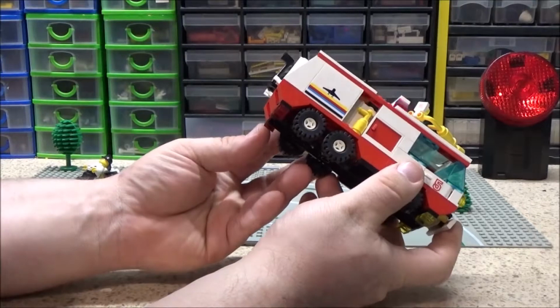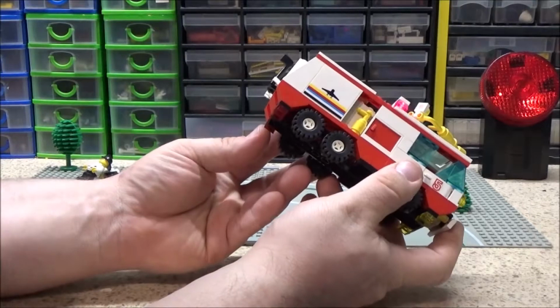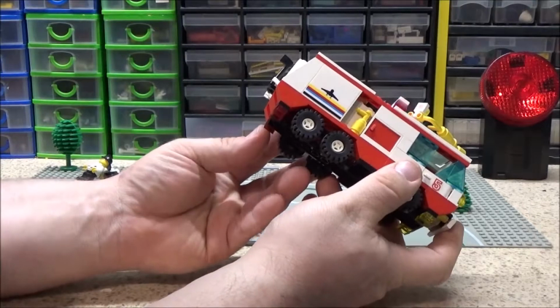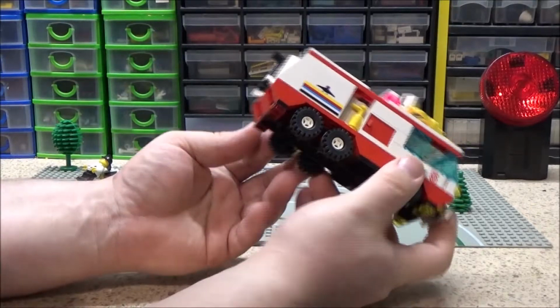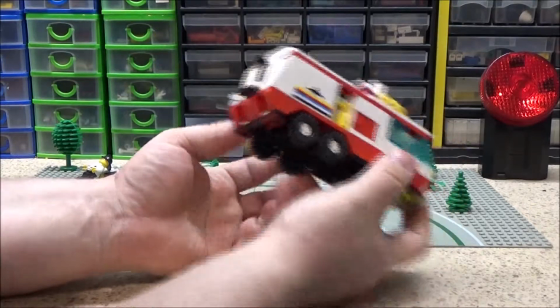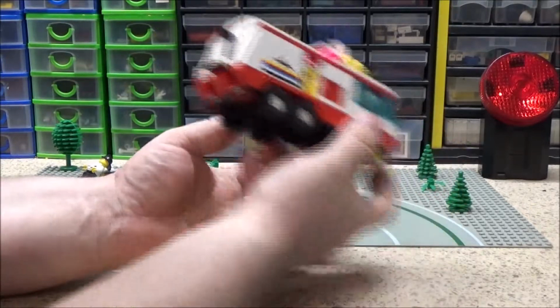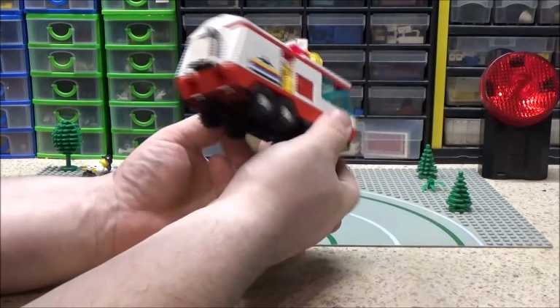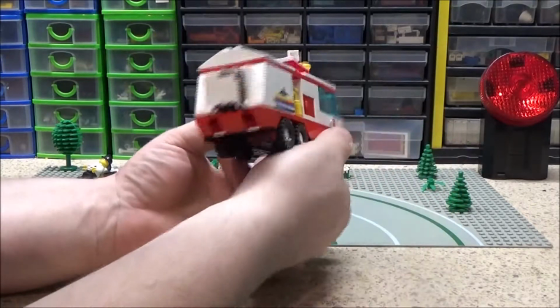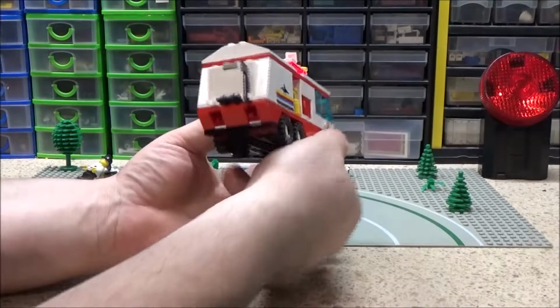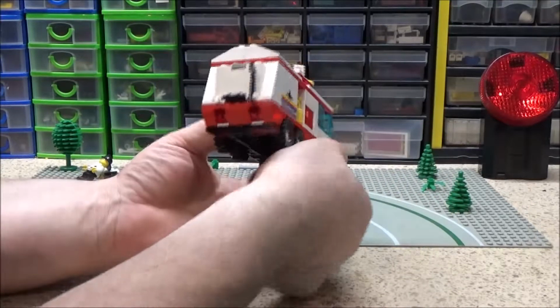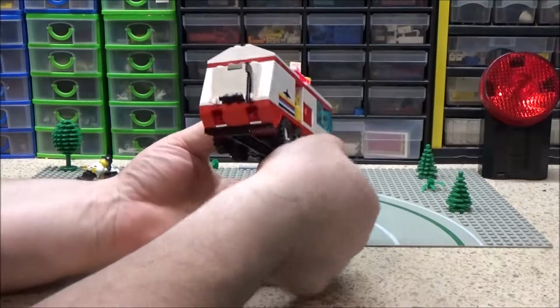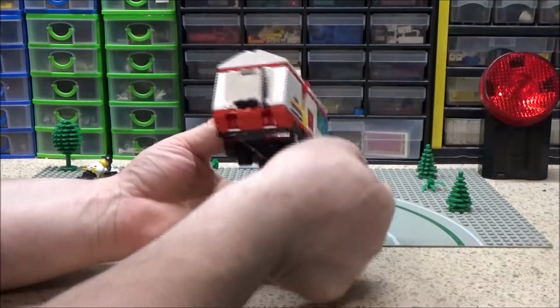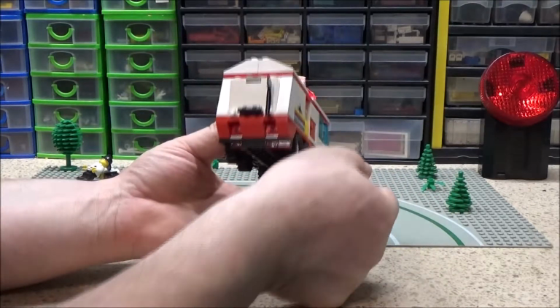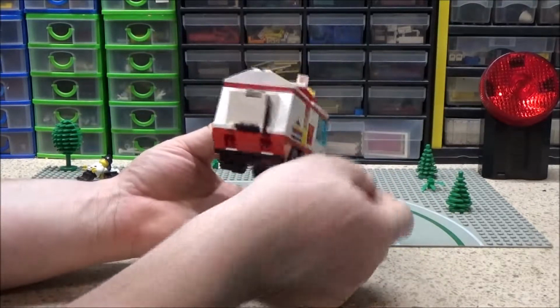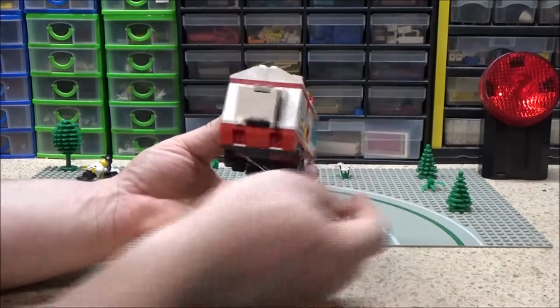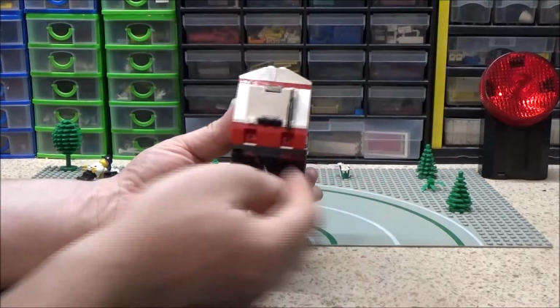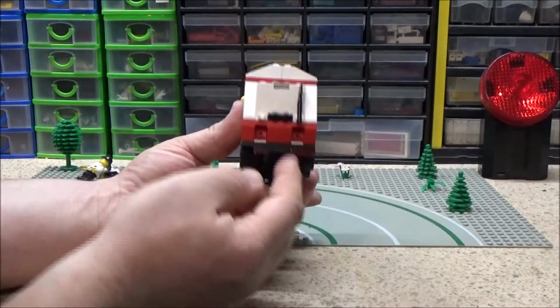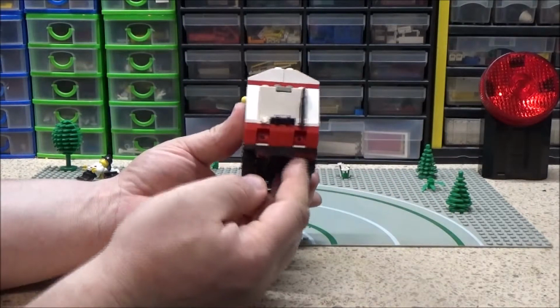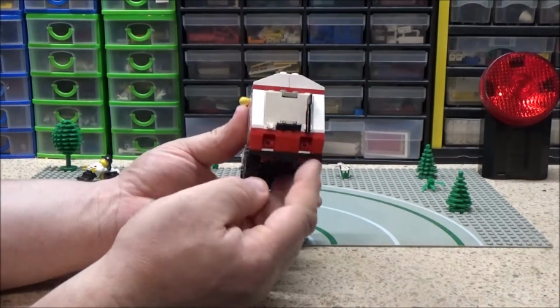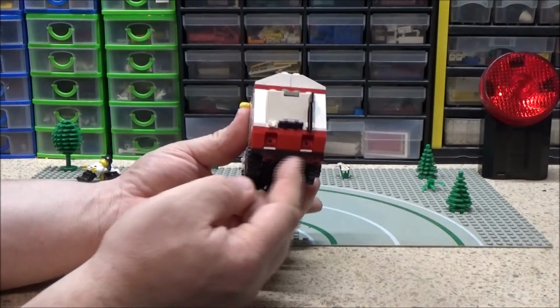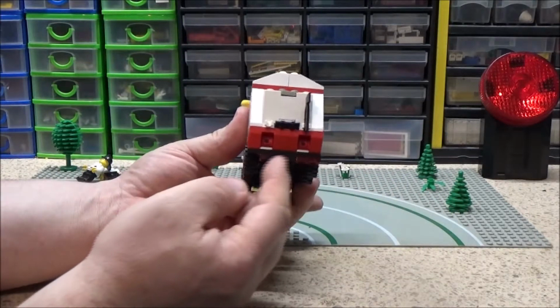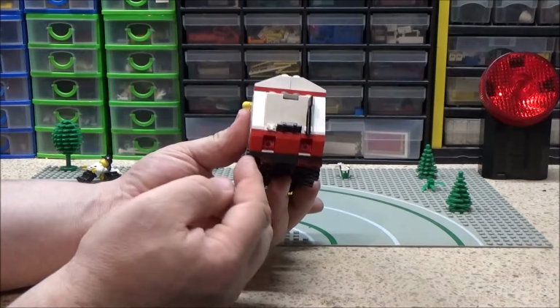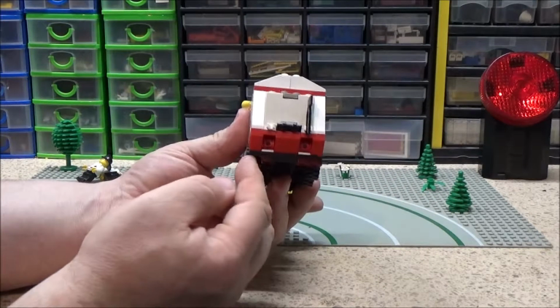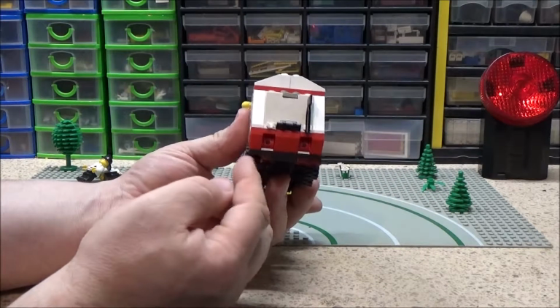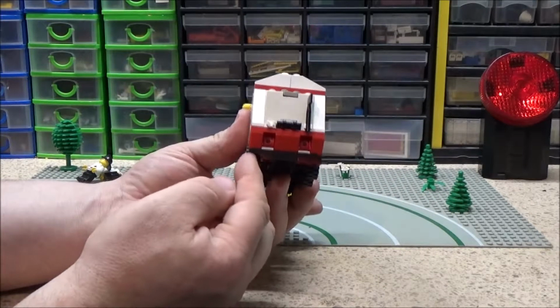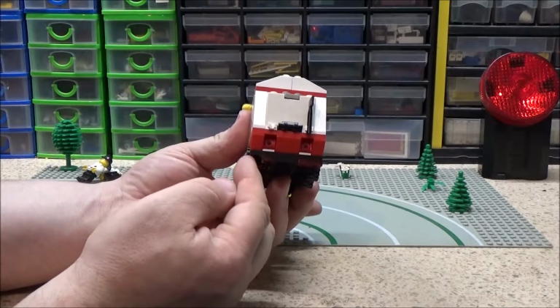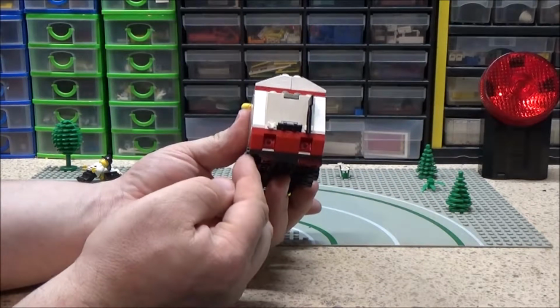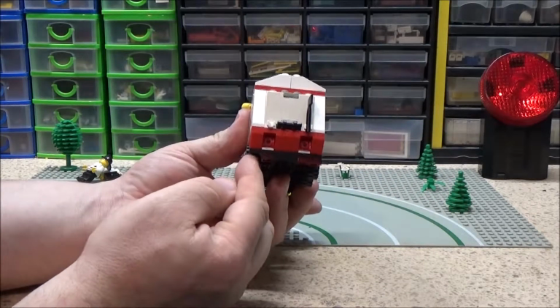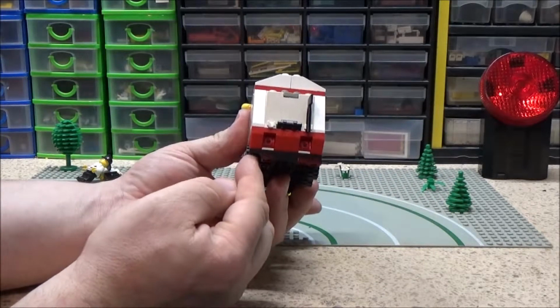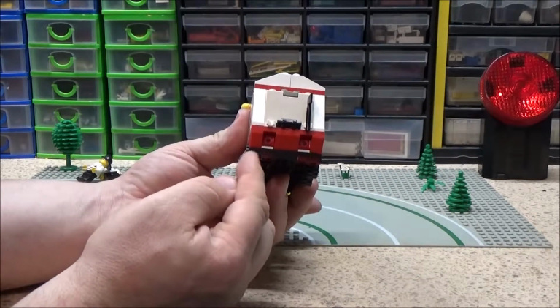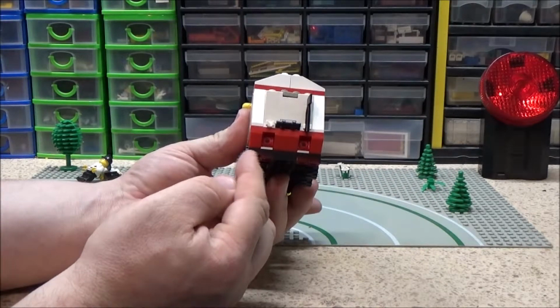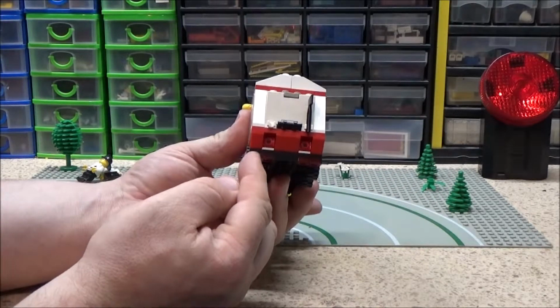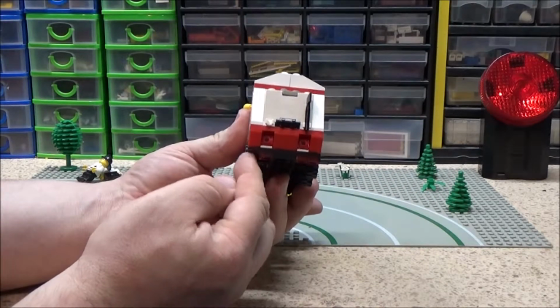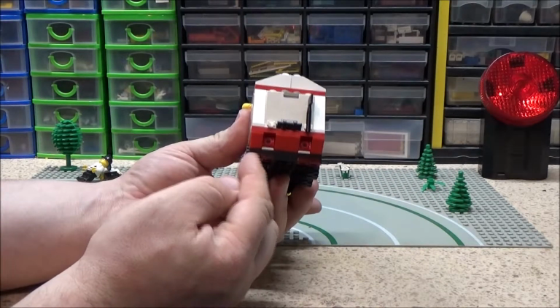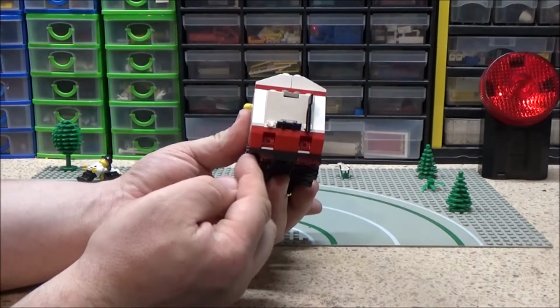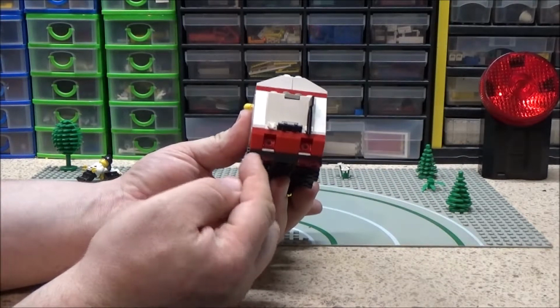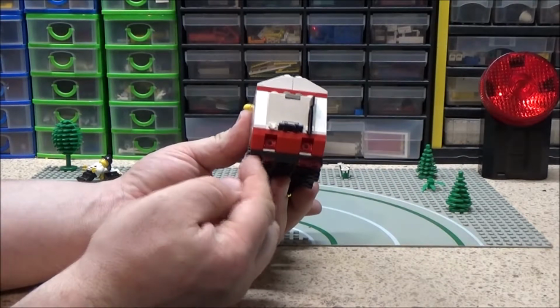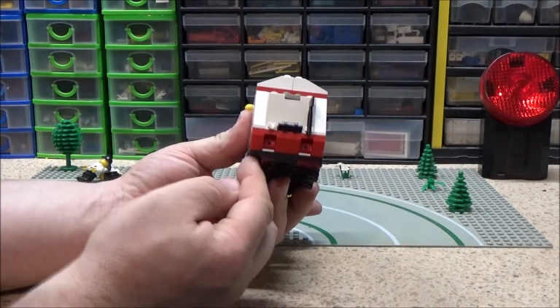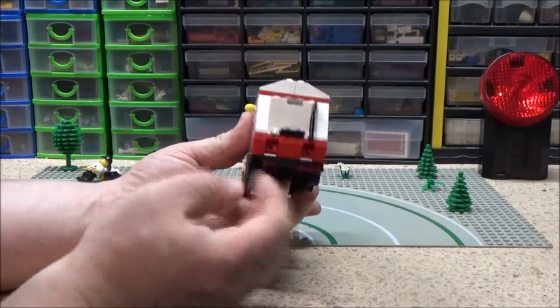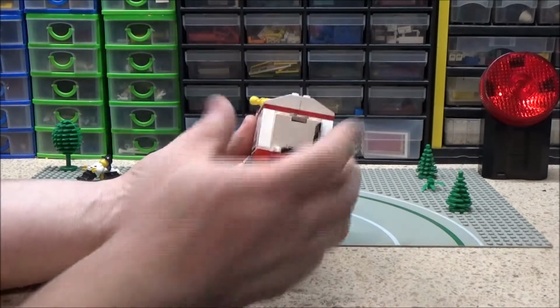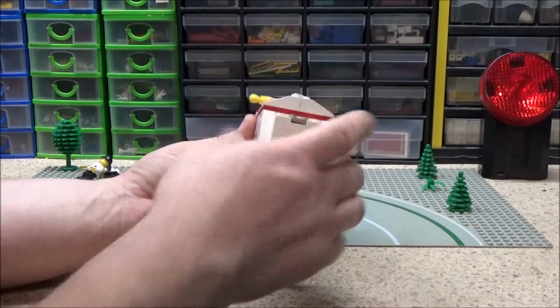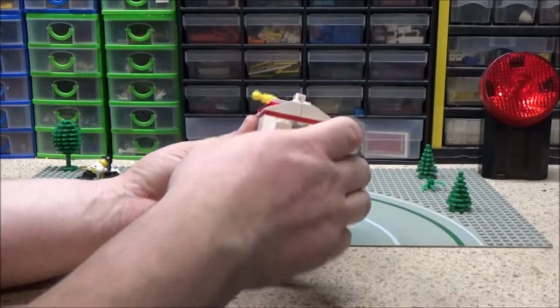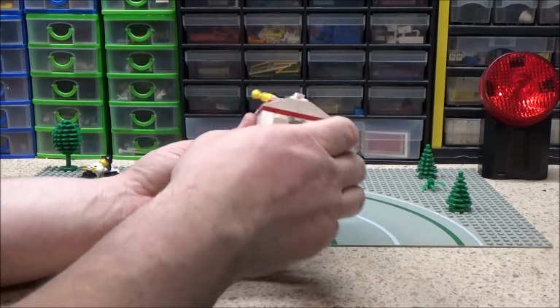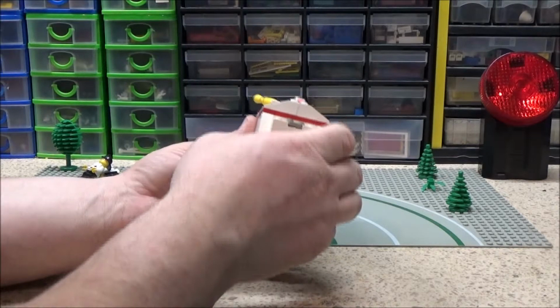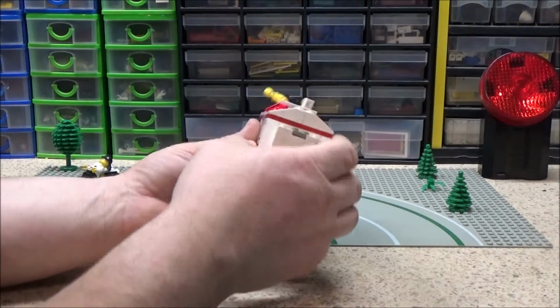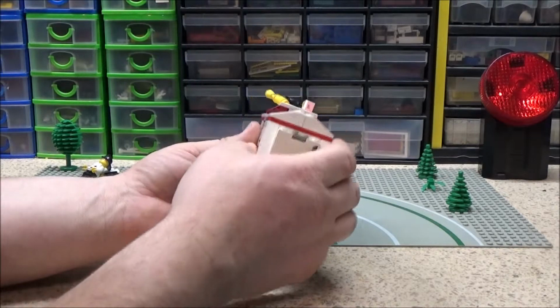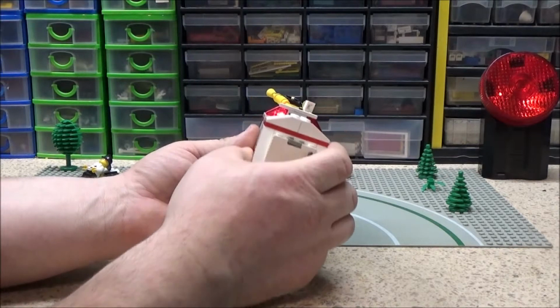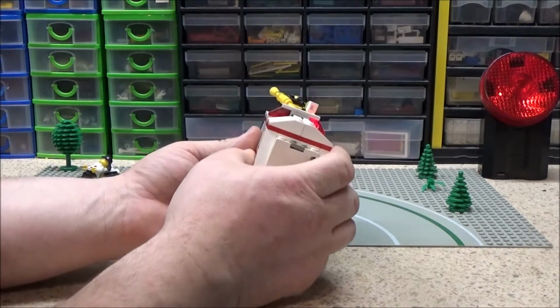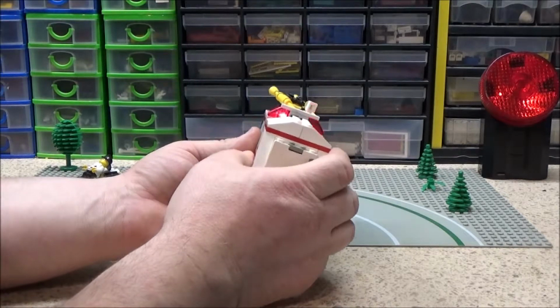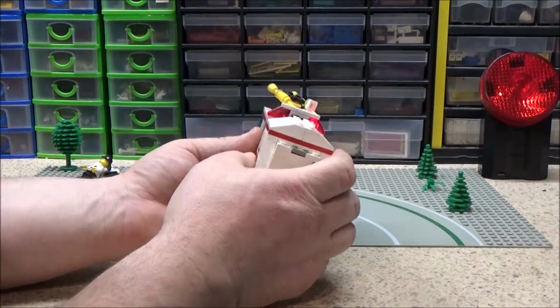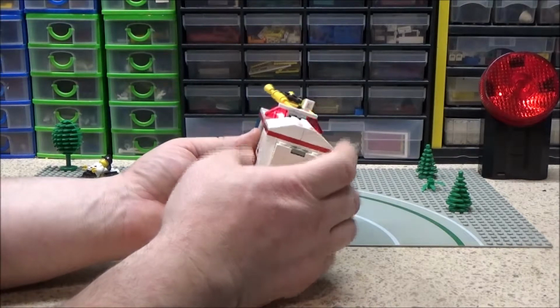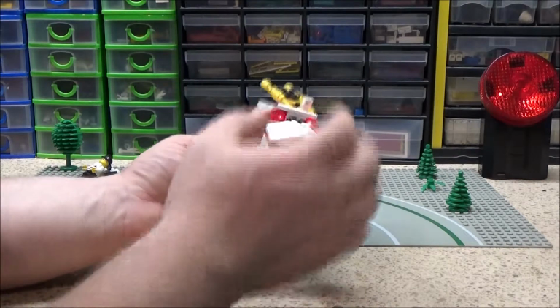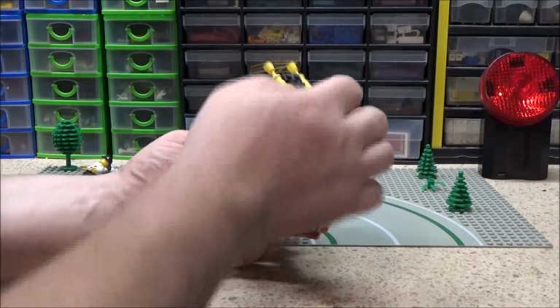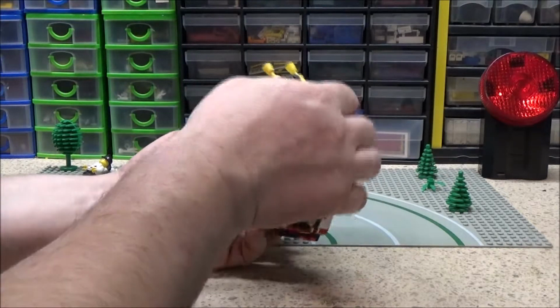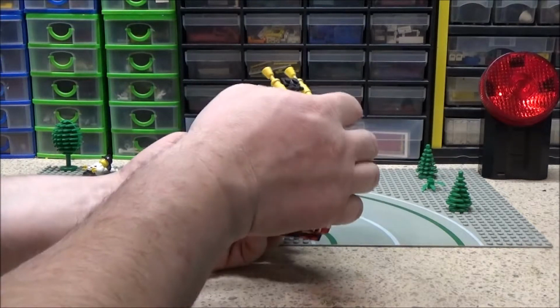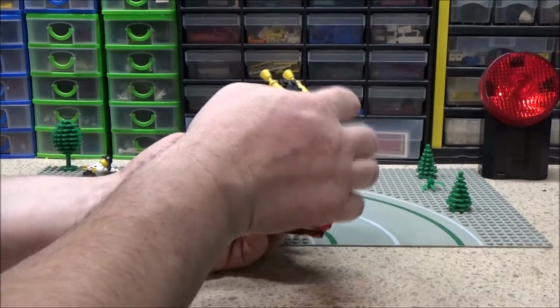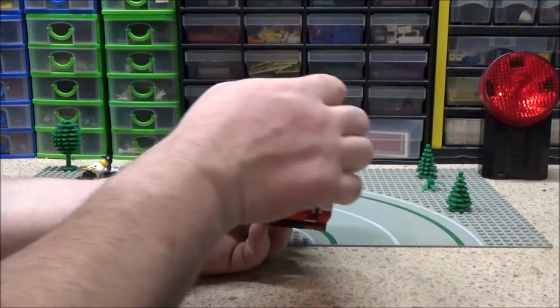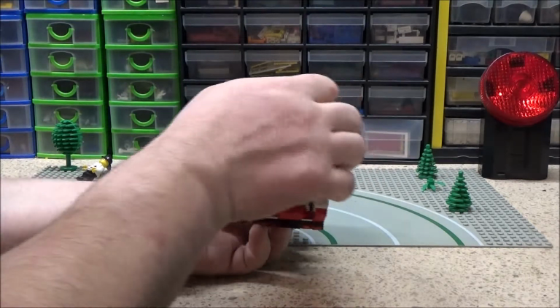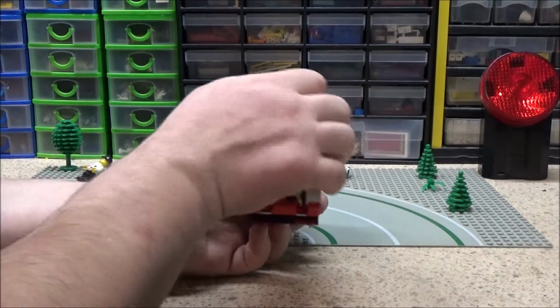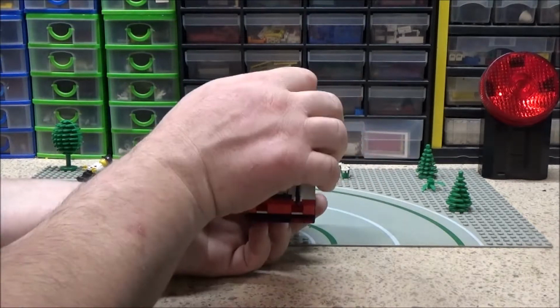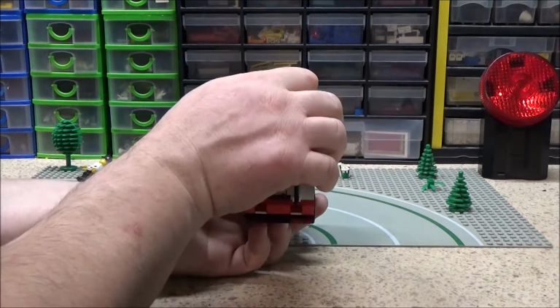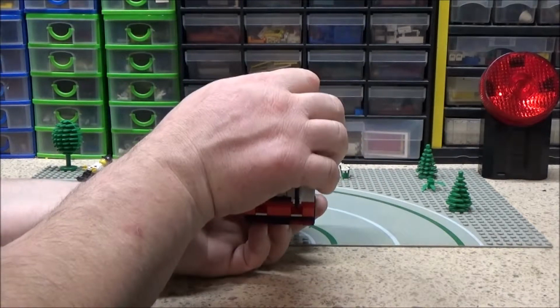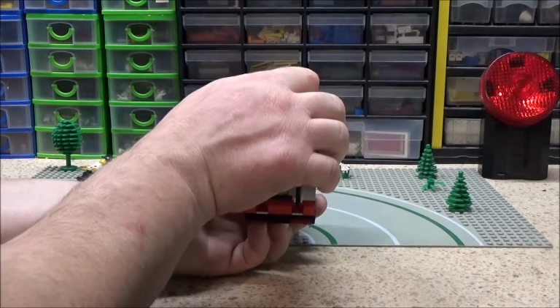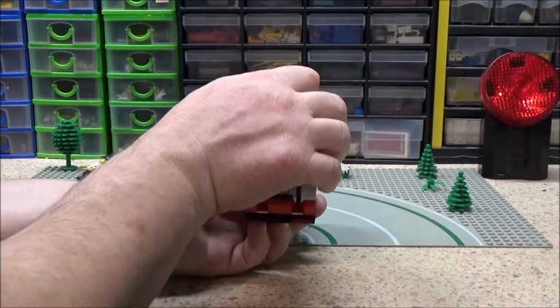I've just noticed I've got a transparent red piece missing there. It has a siren as well.